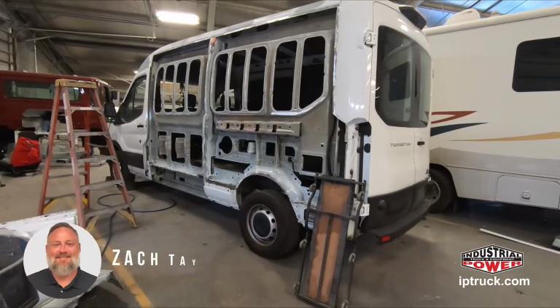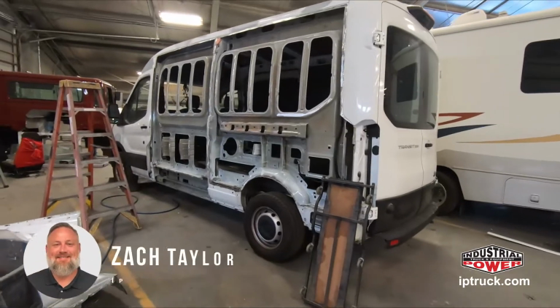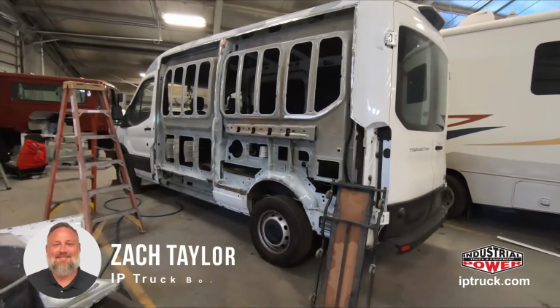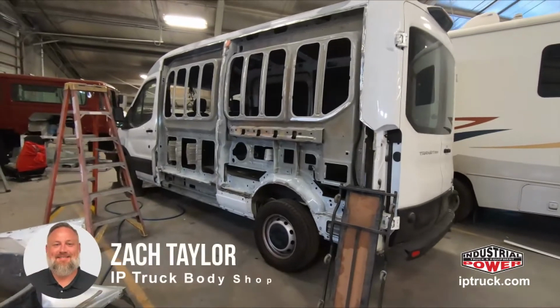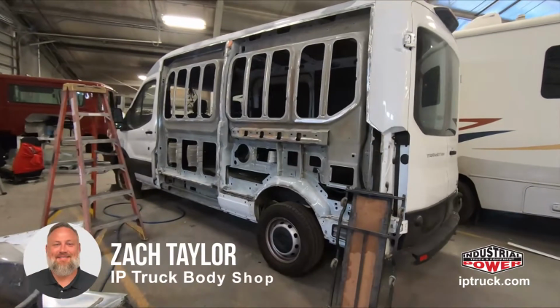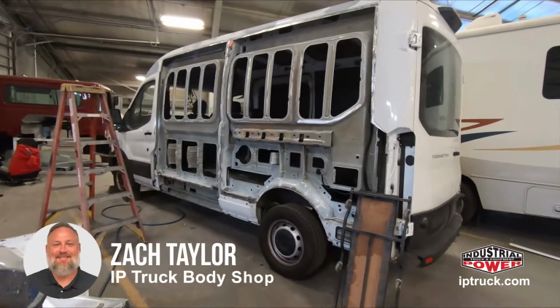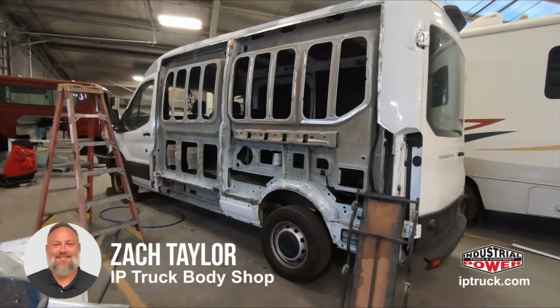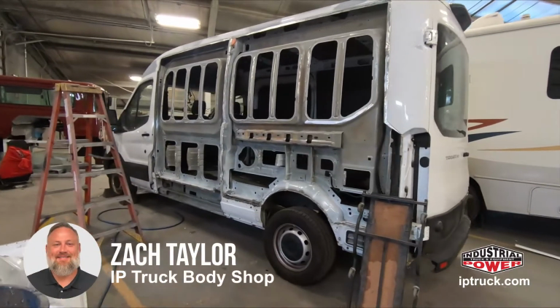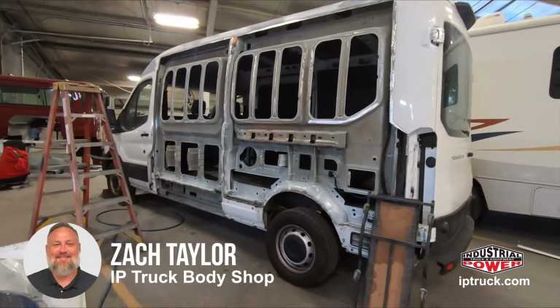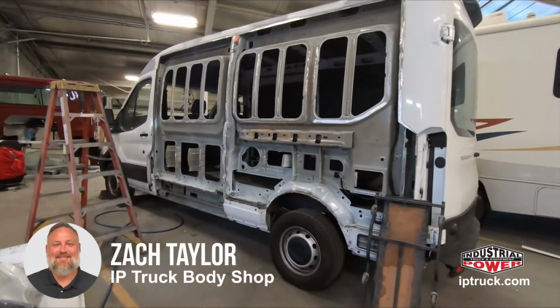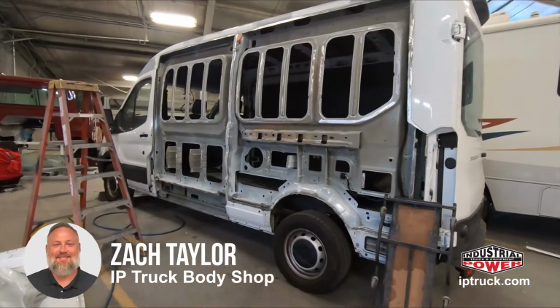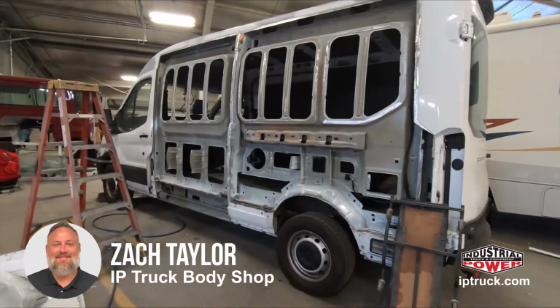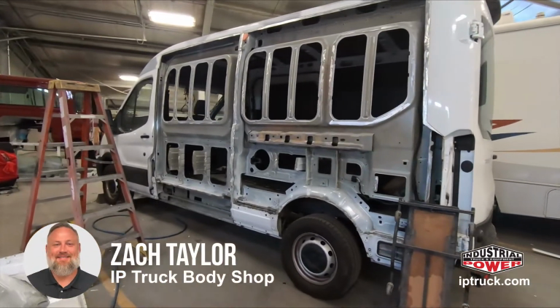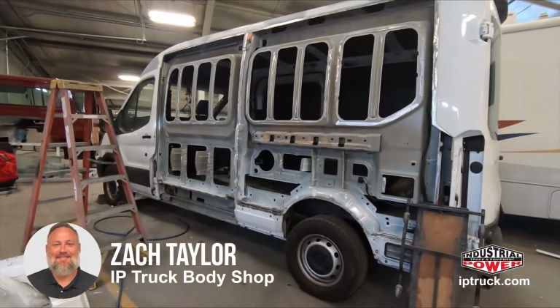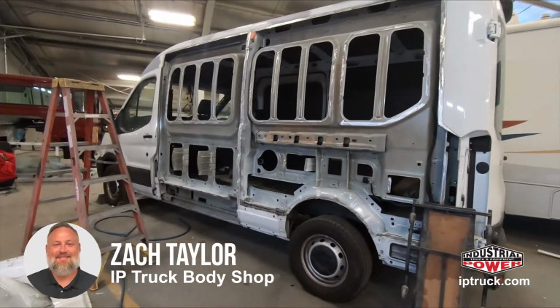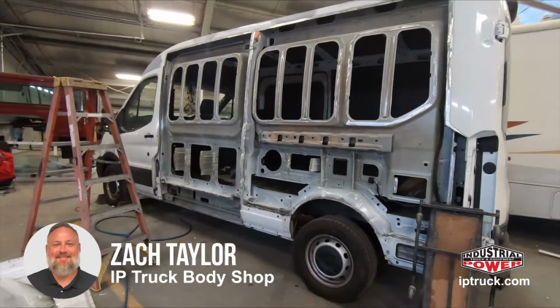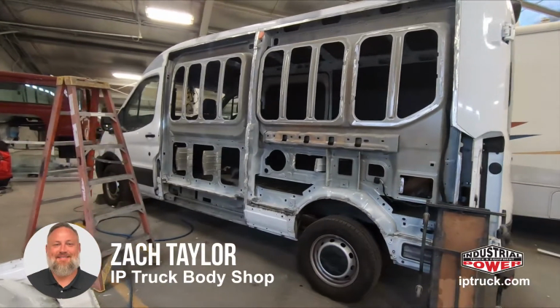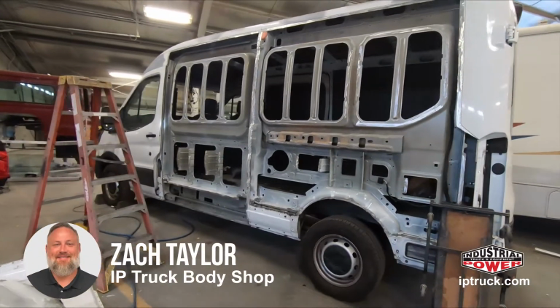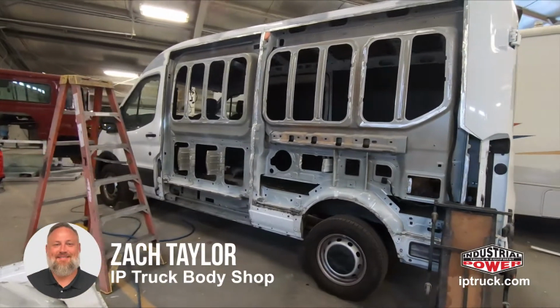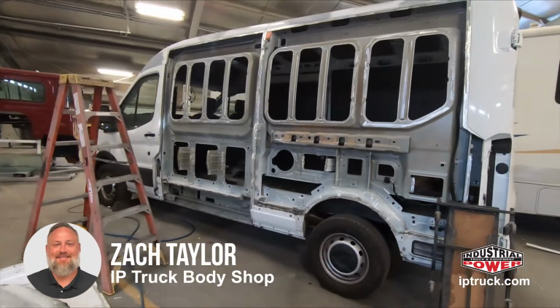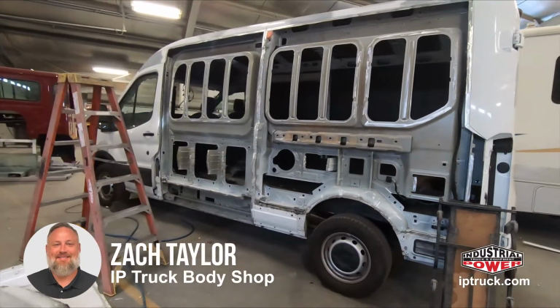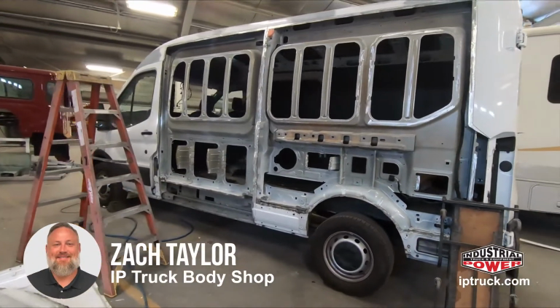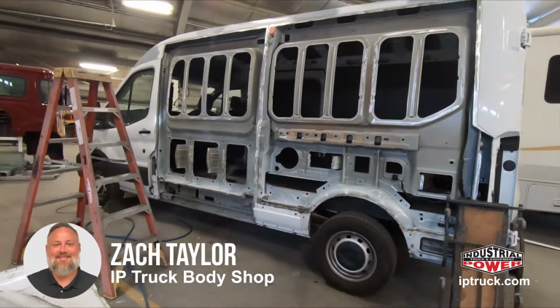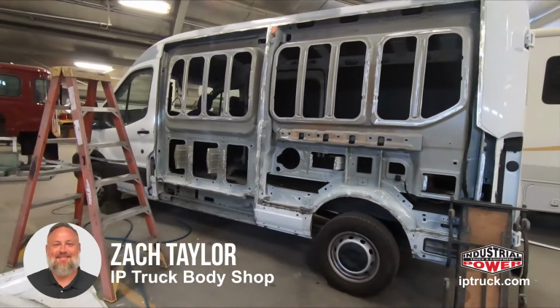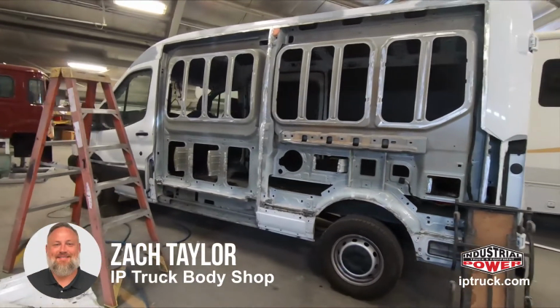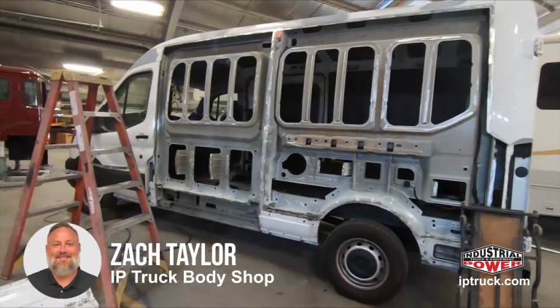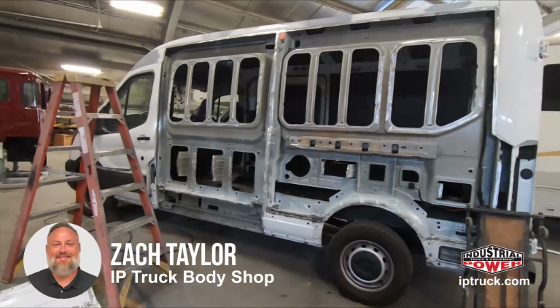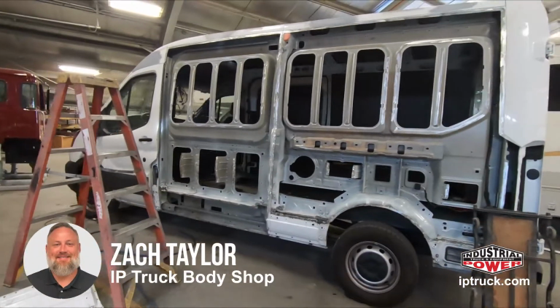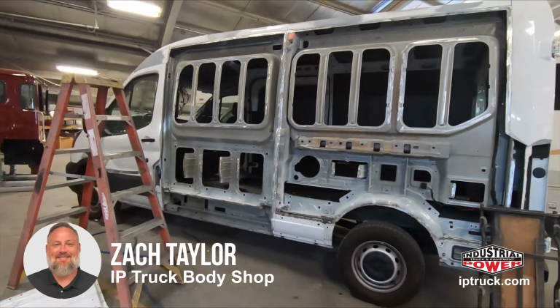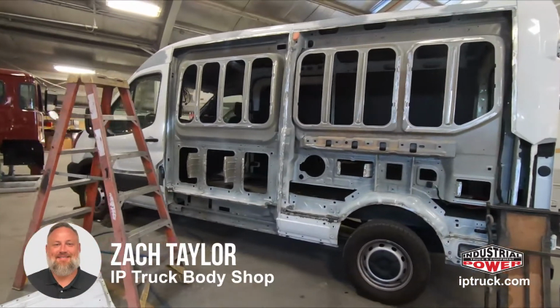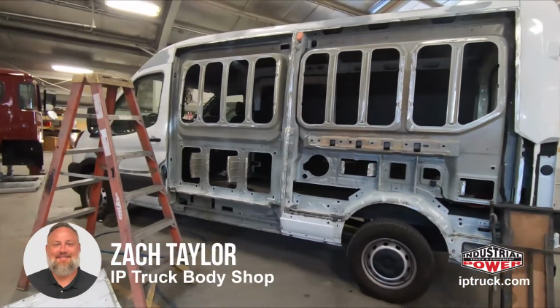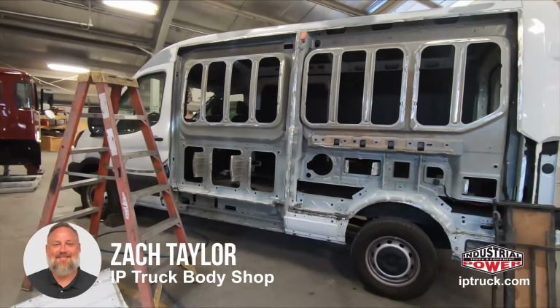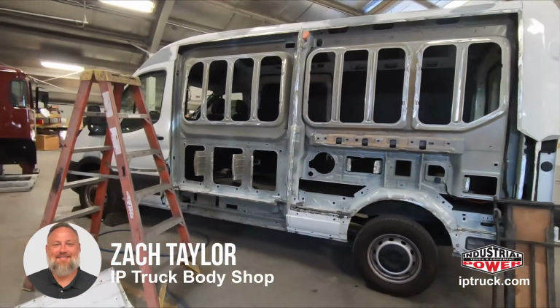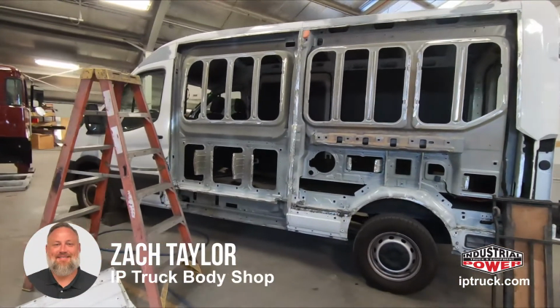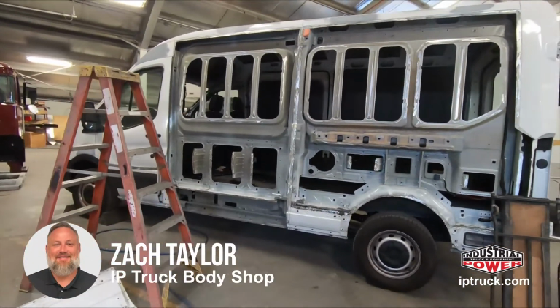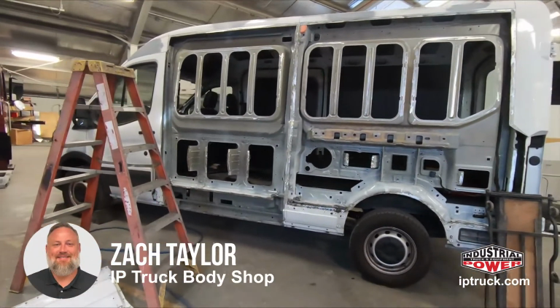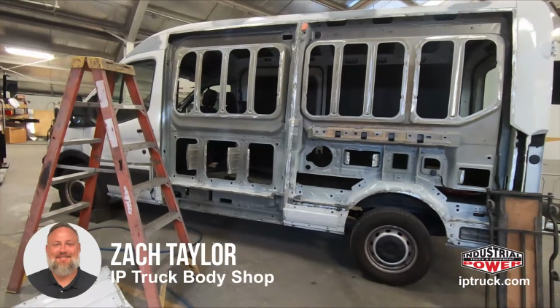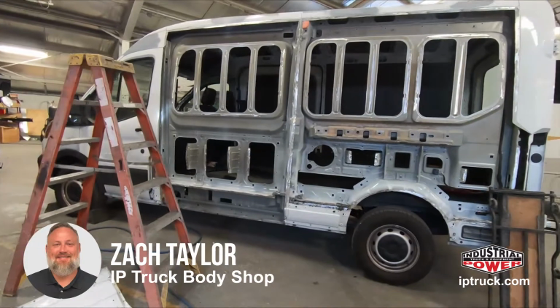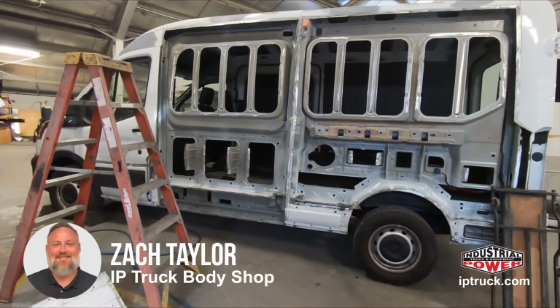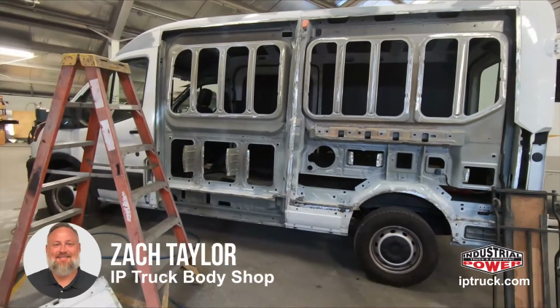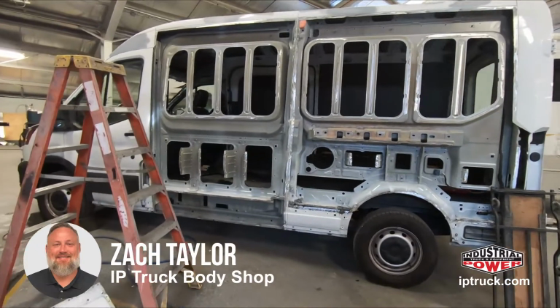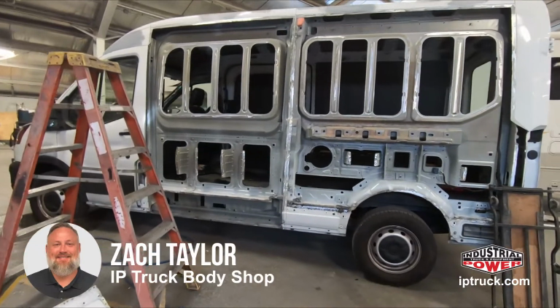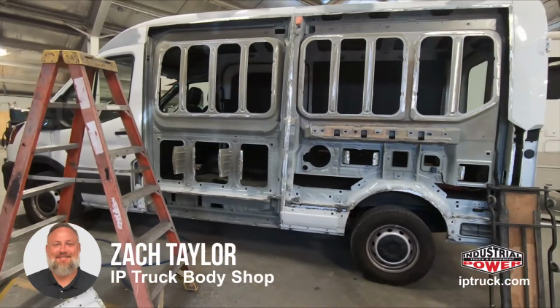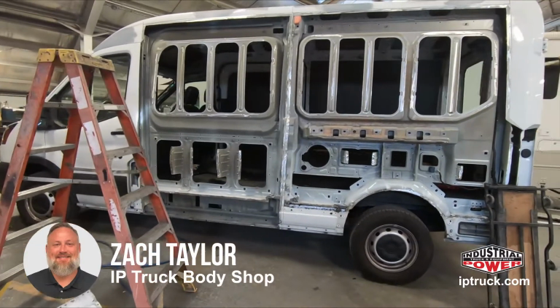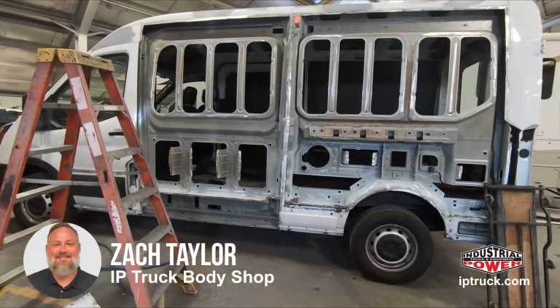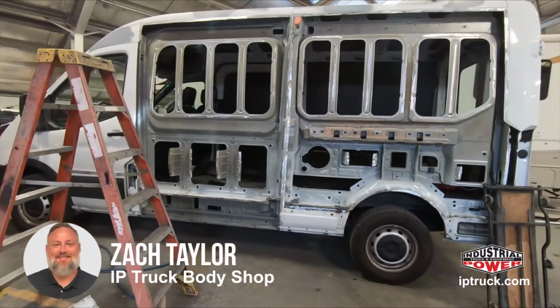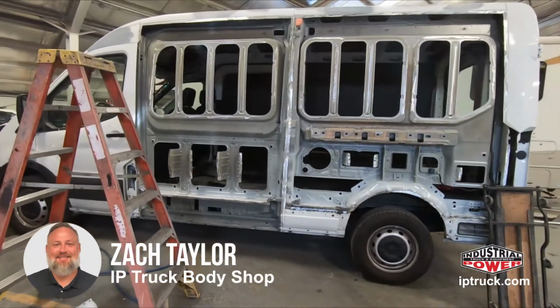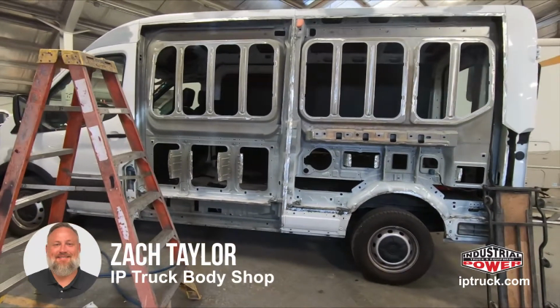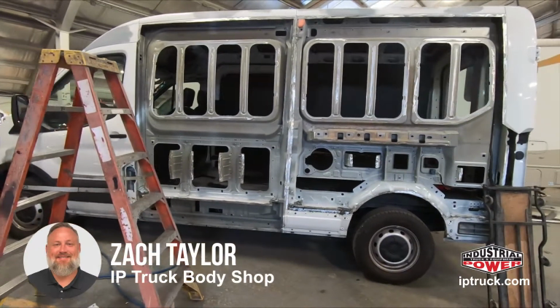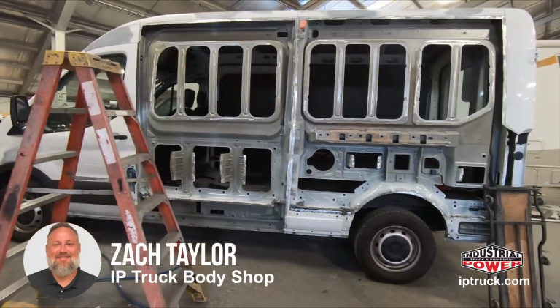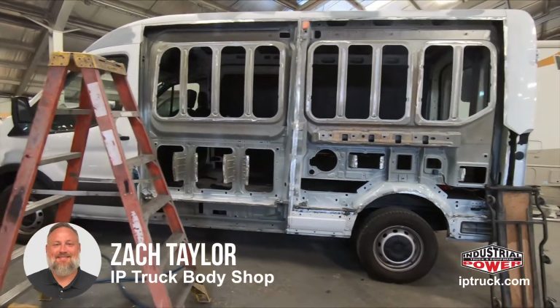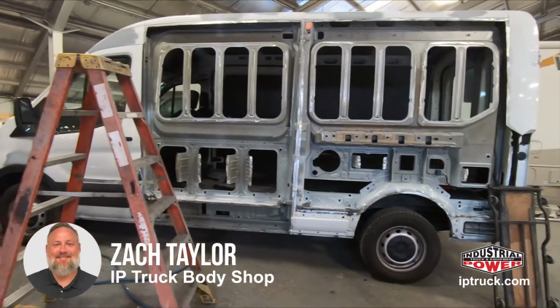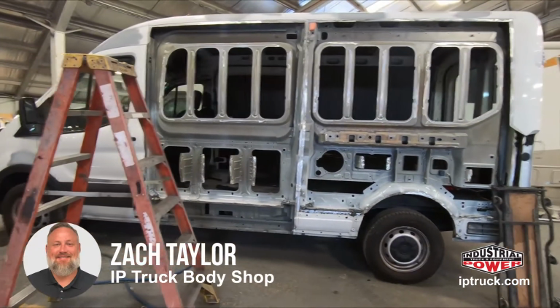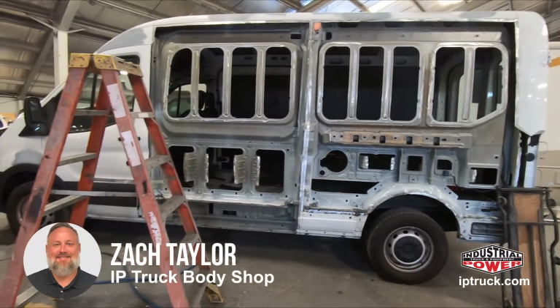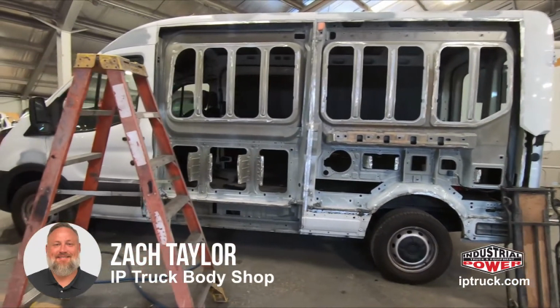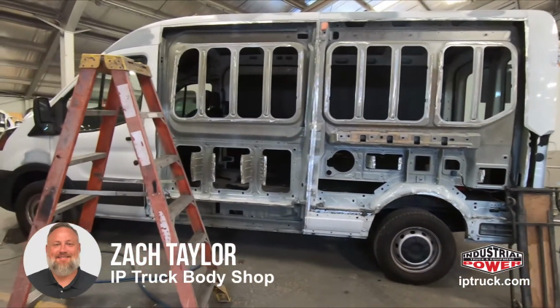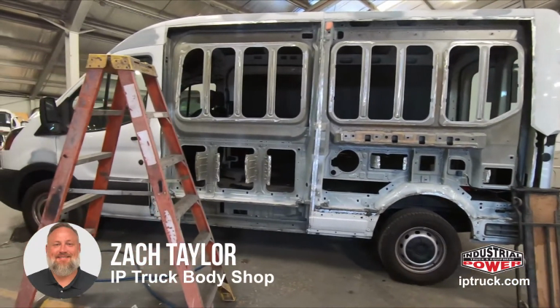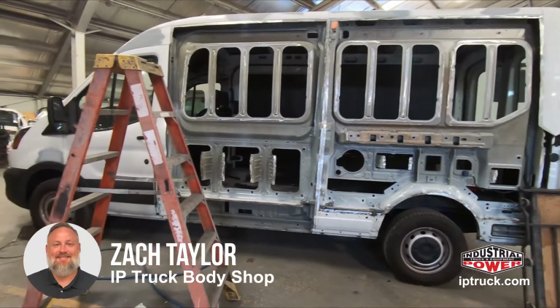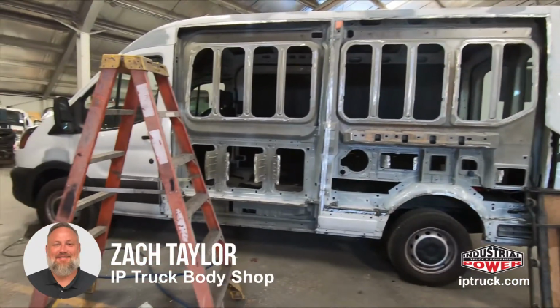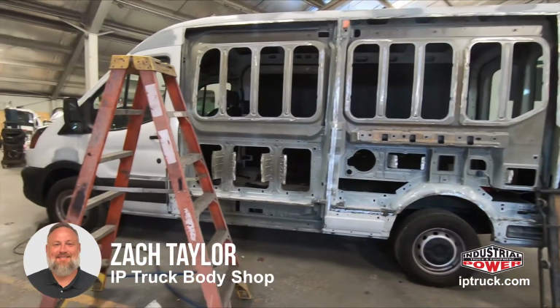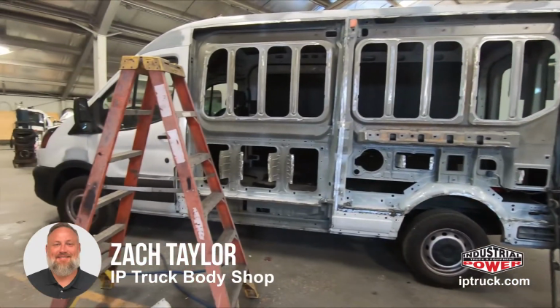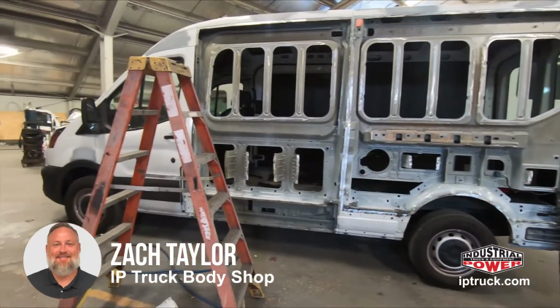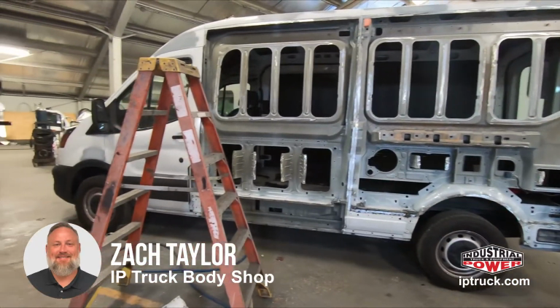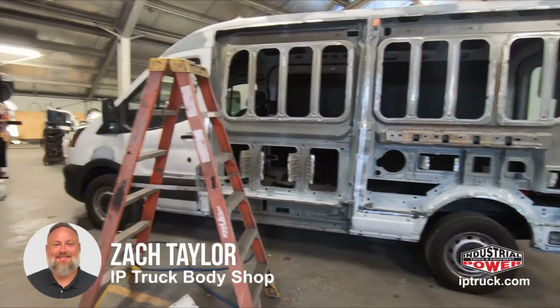Hey guys, this is Zach from Industrial Power Body Shop. This is a Ford Transit 250 that got hit by some monster hail.